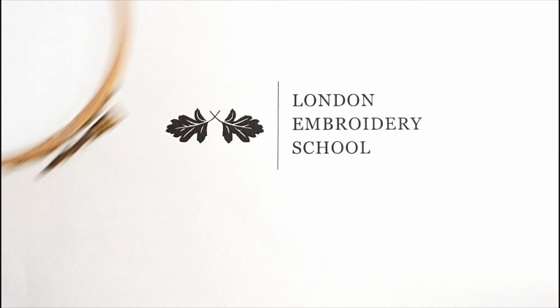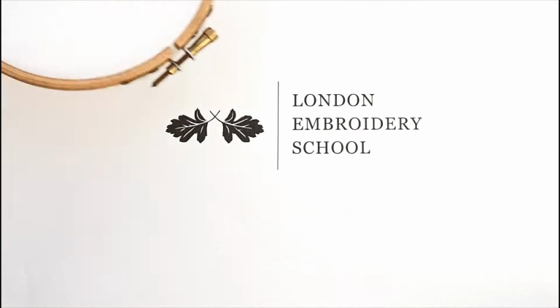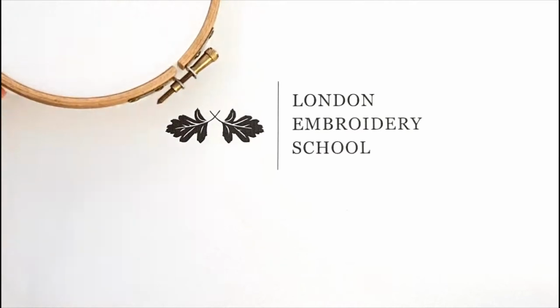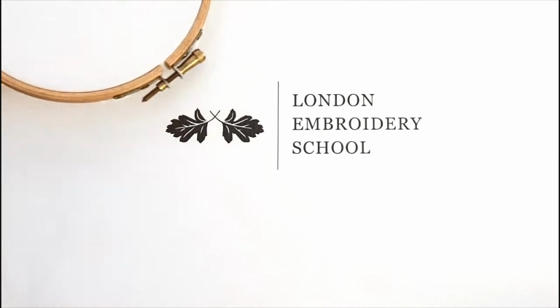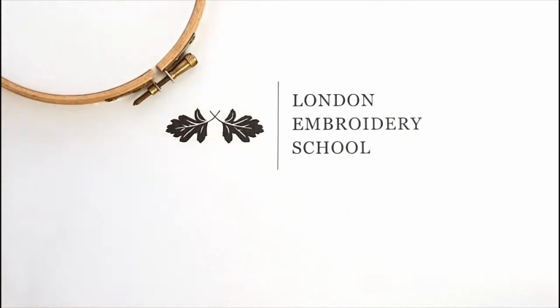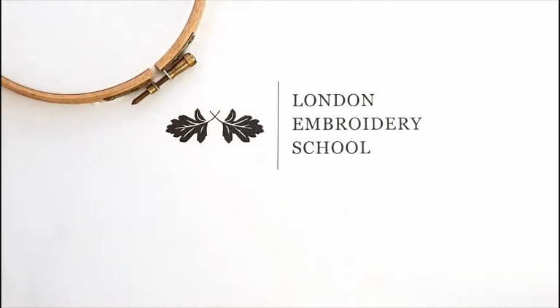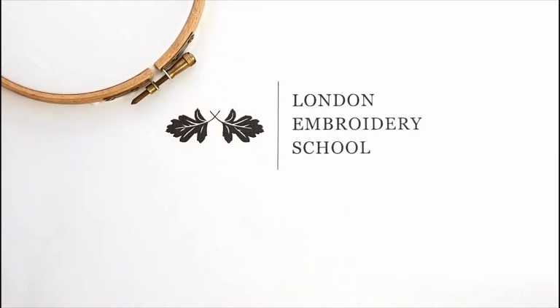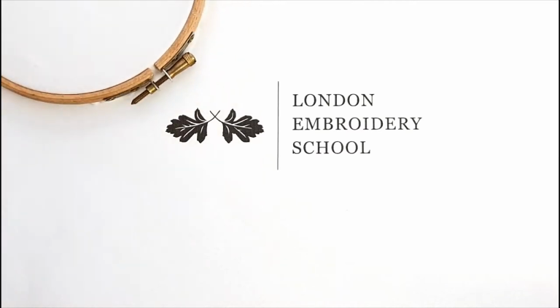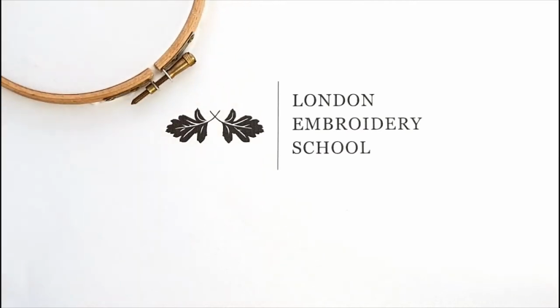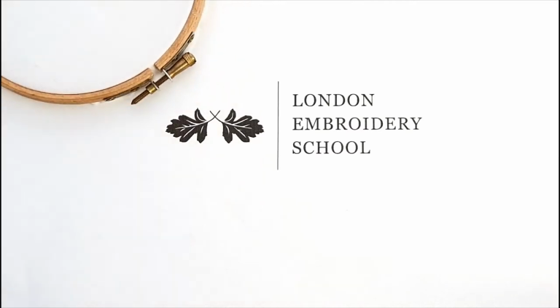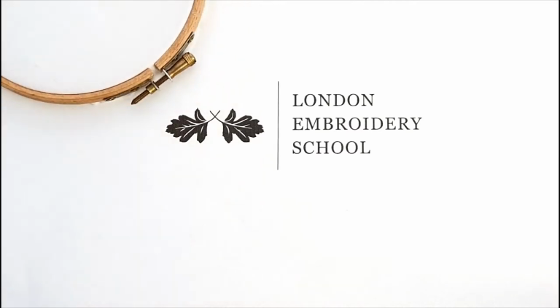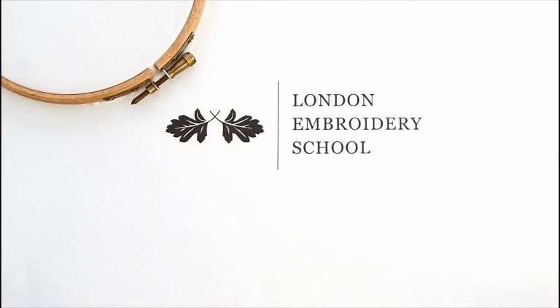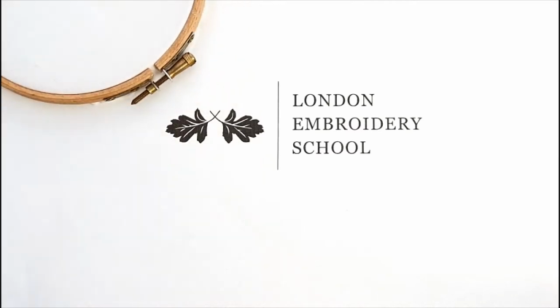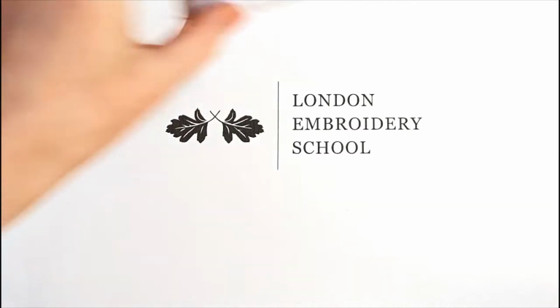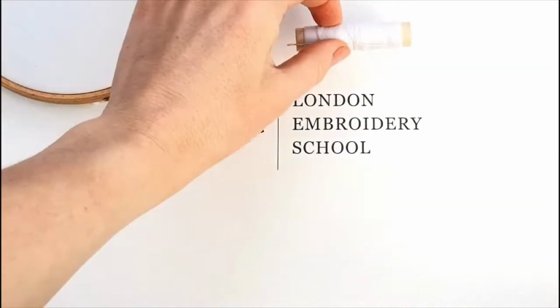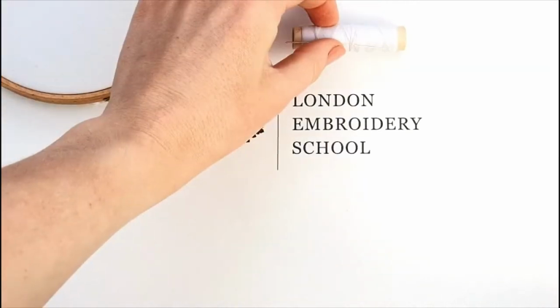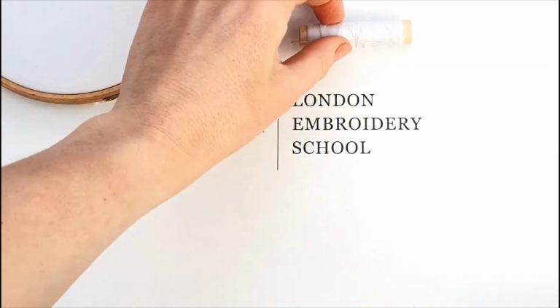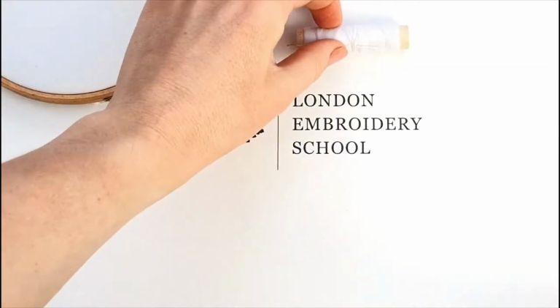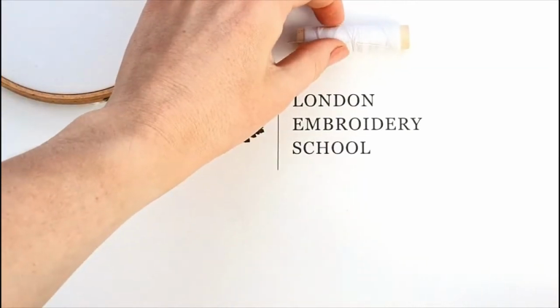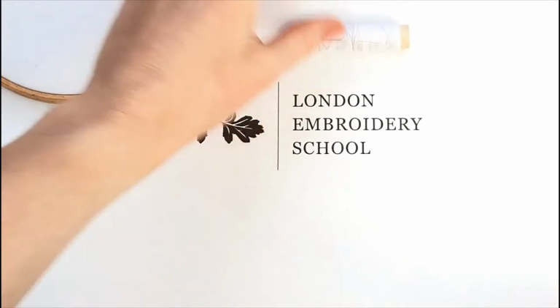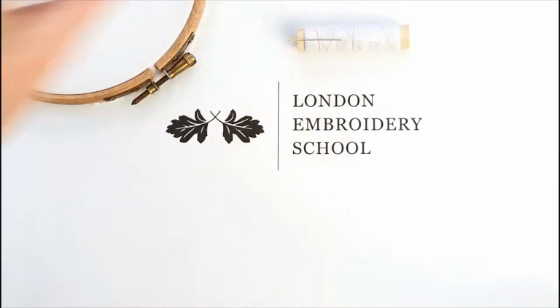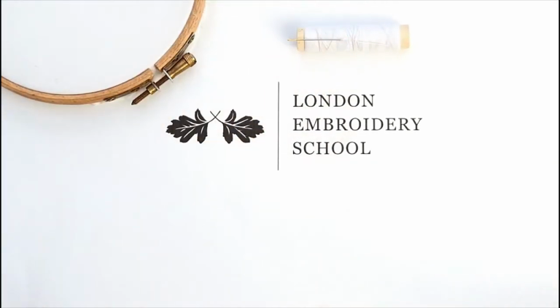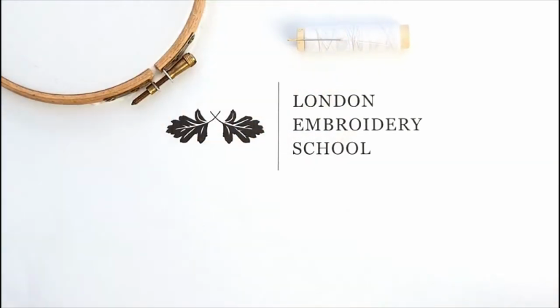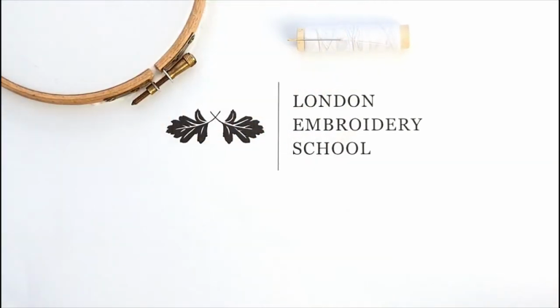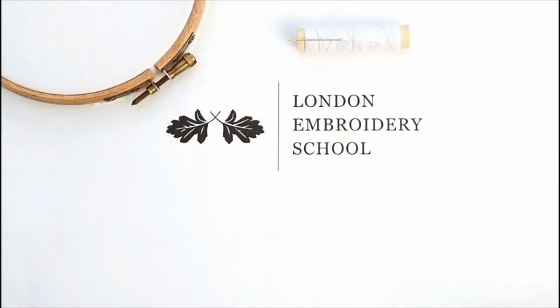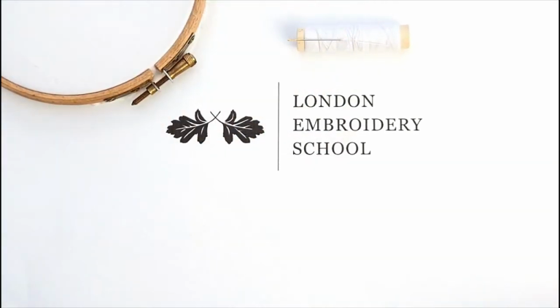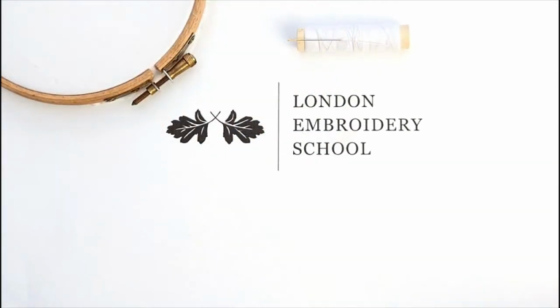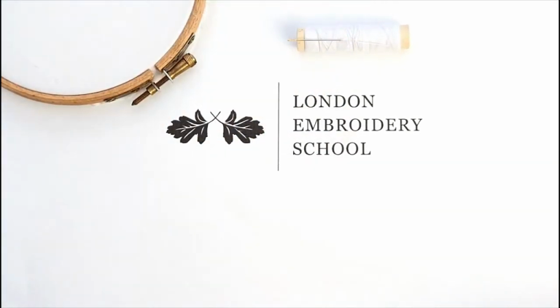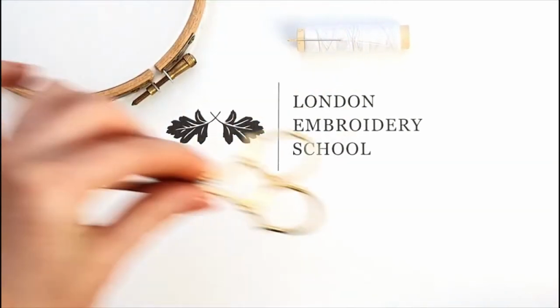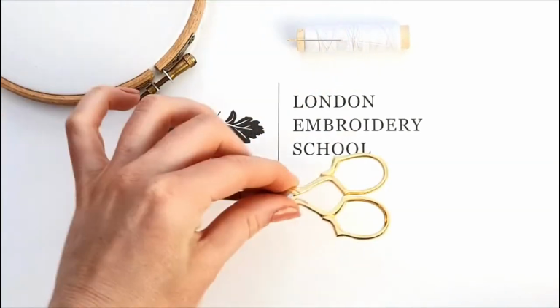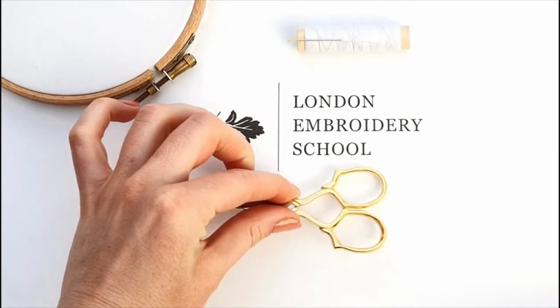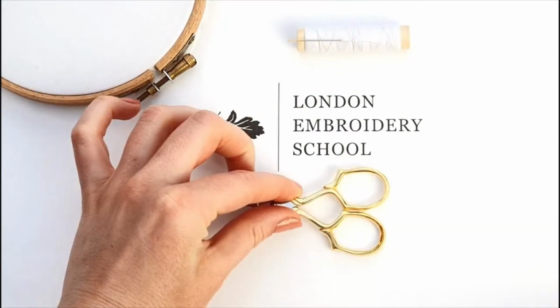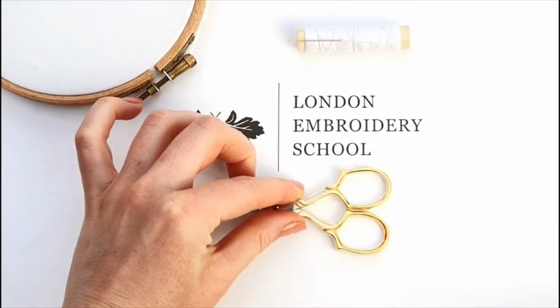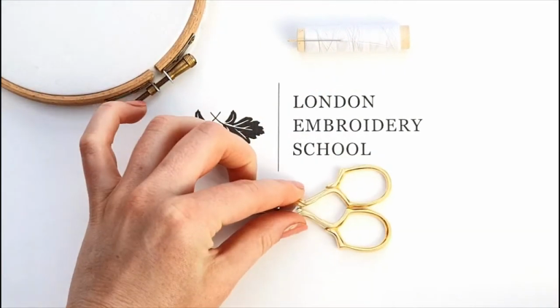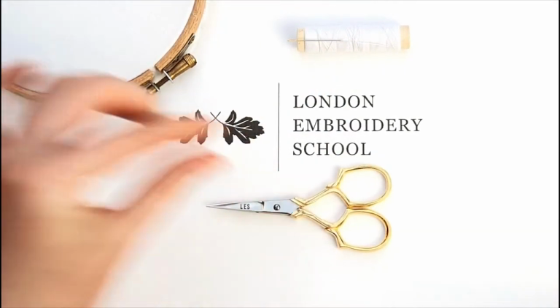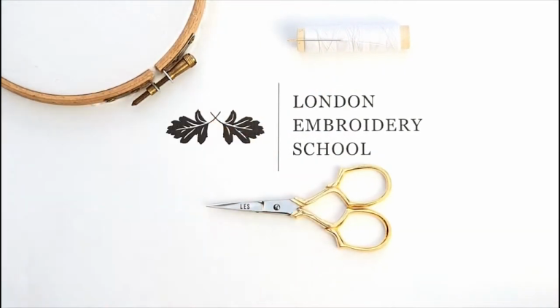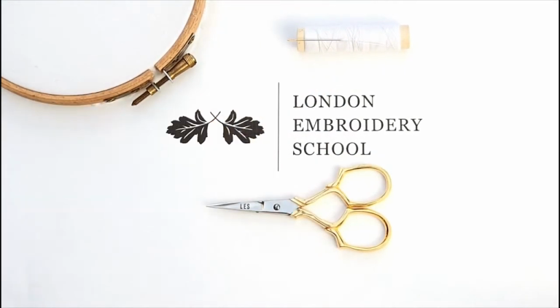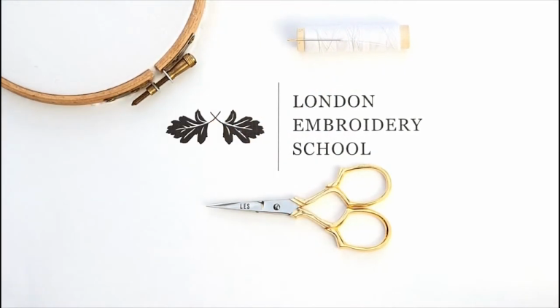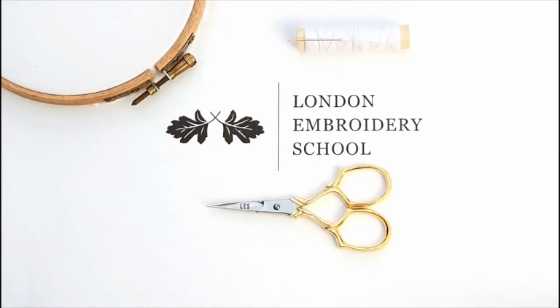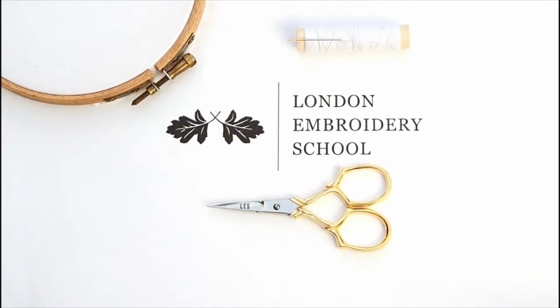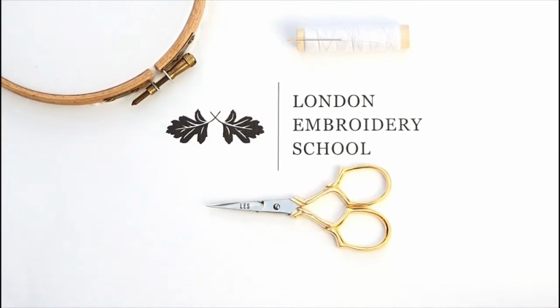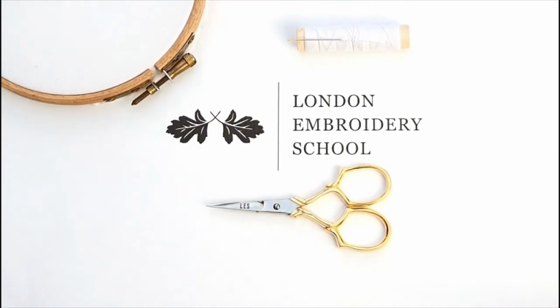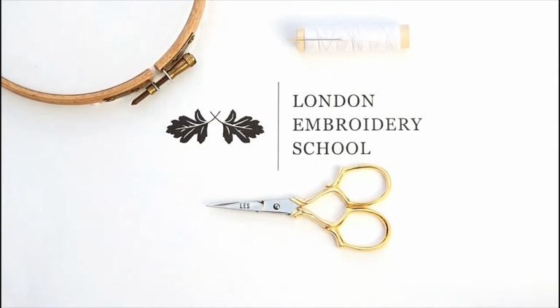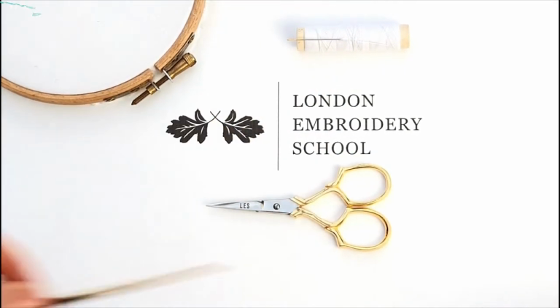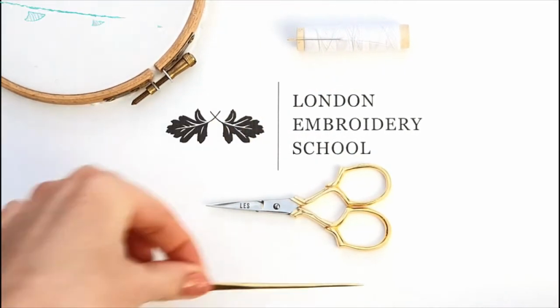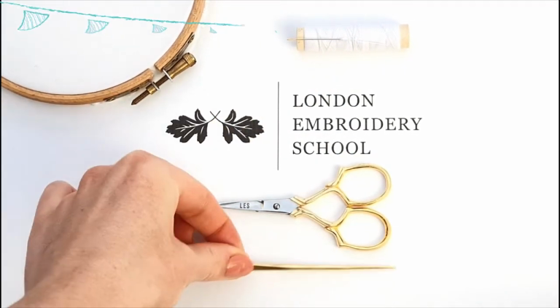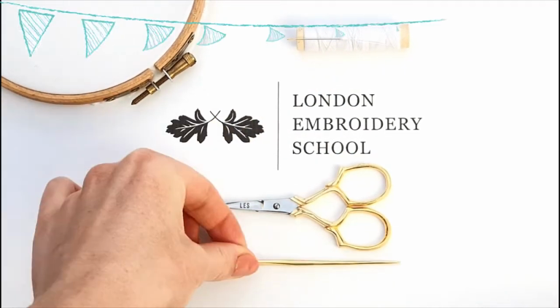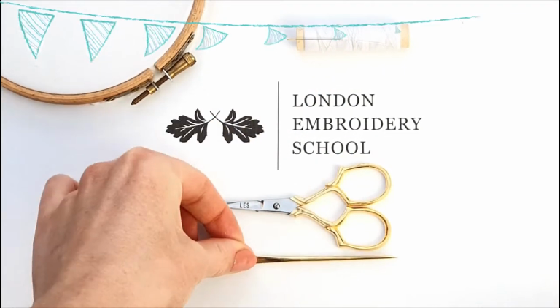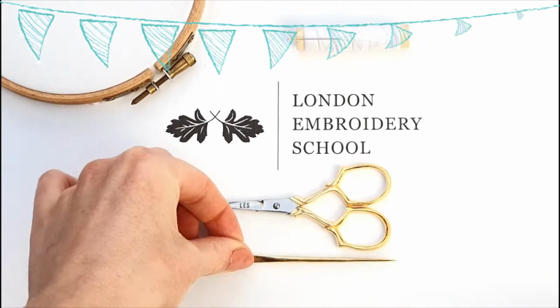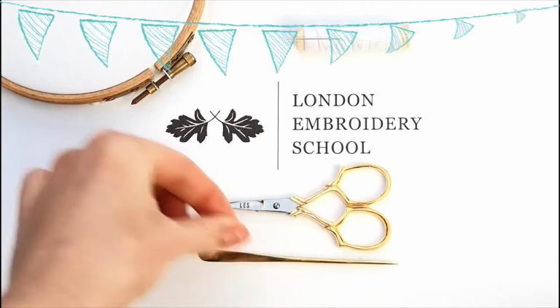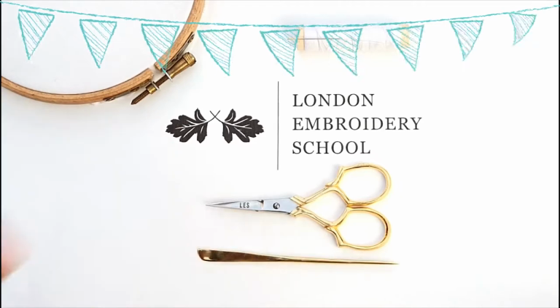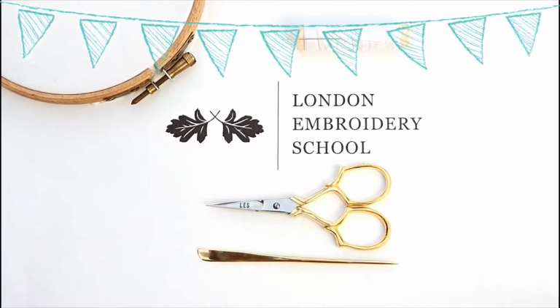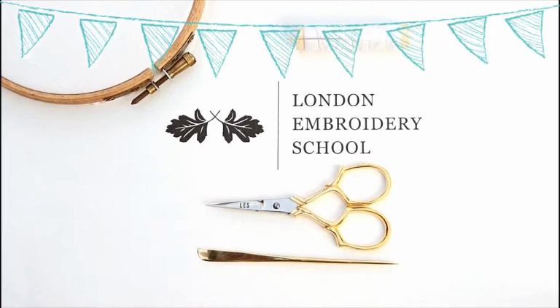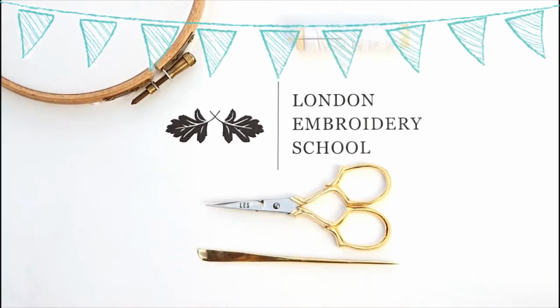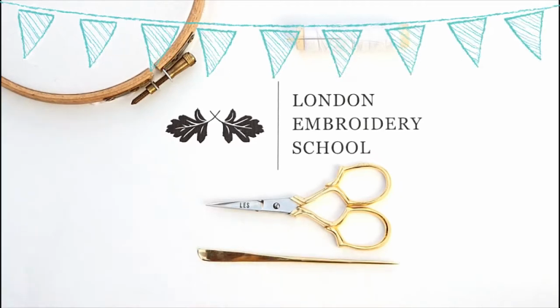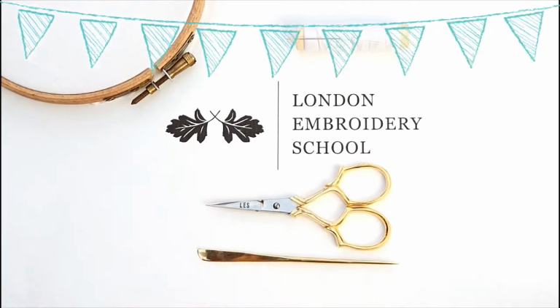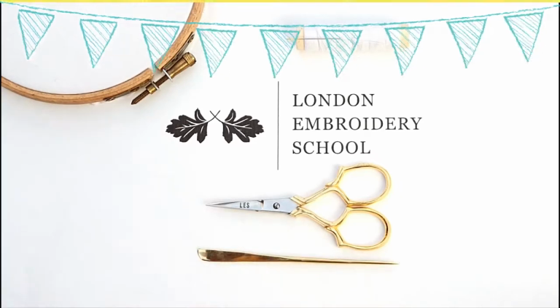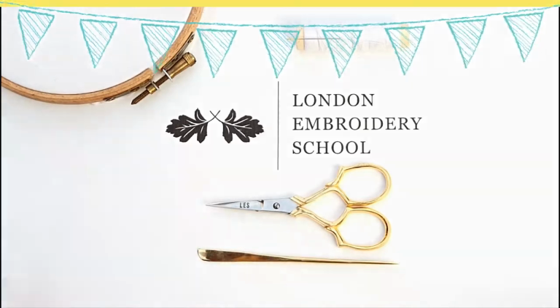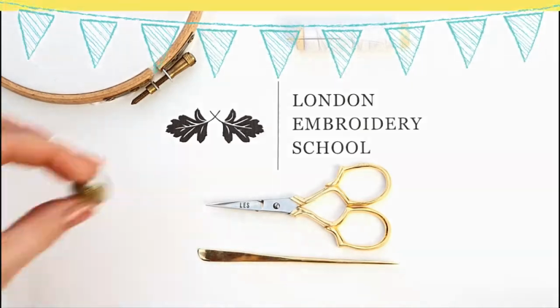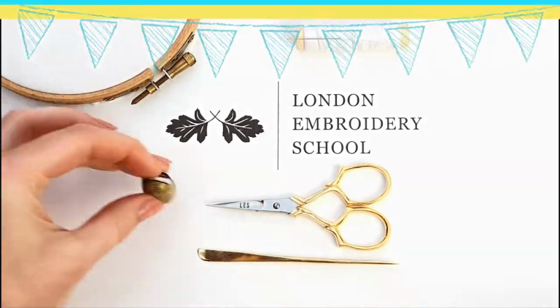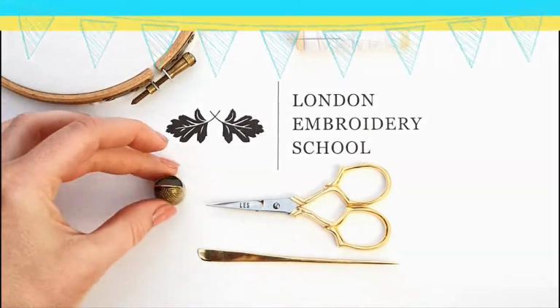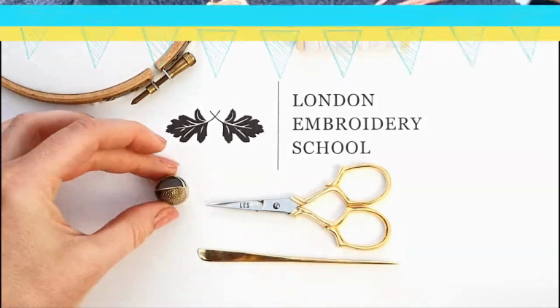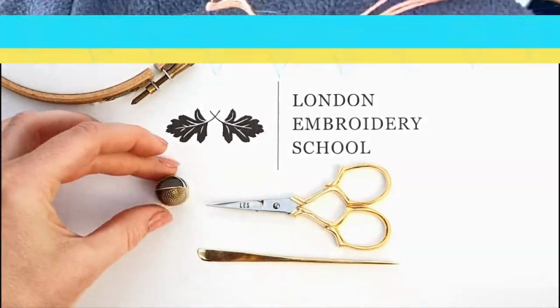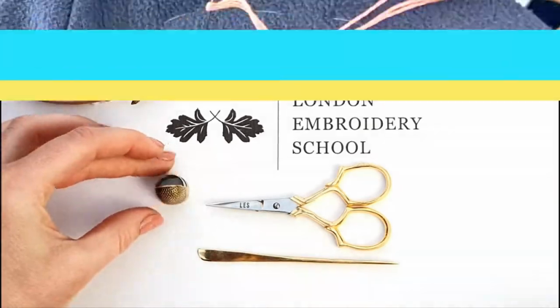Welcome to the London Embroidery School YouTube, the home of your online embroidery needs. Yay! You've found us!